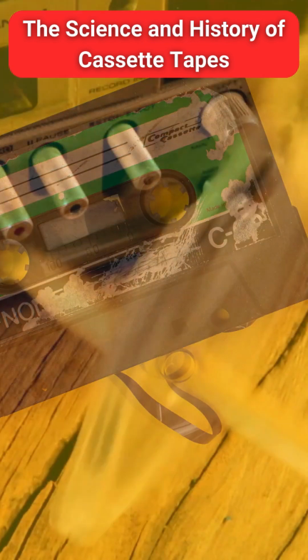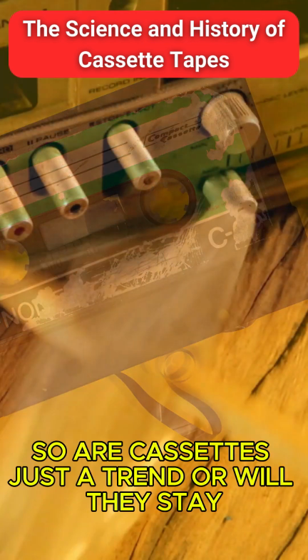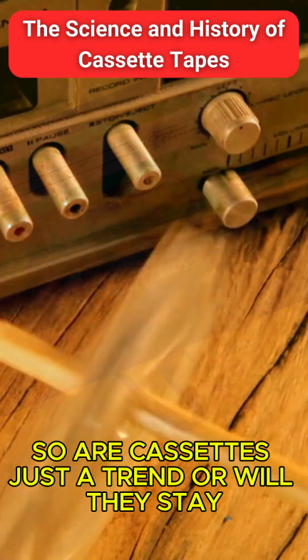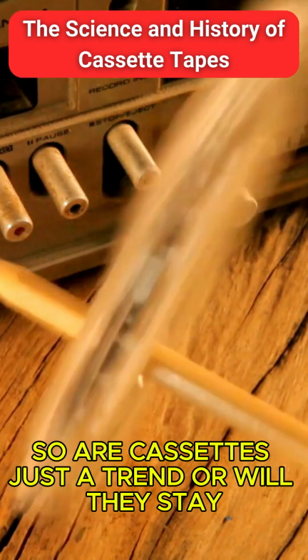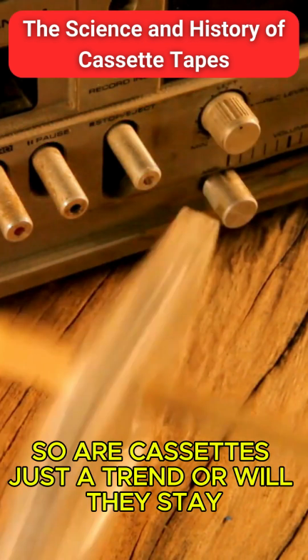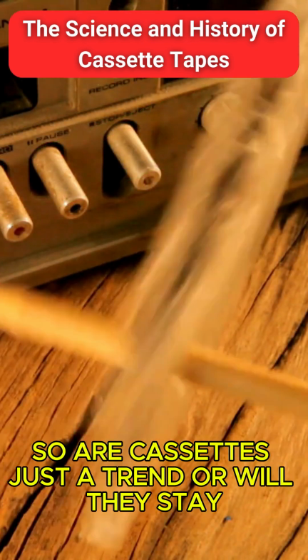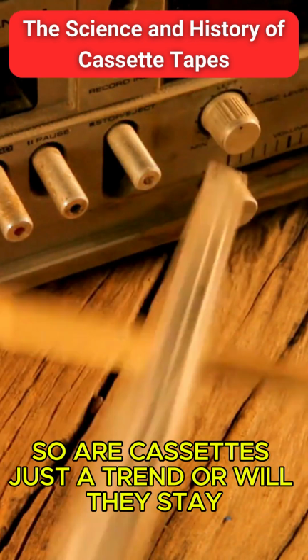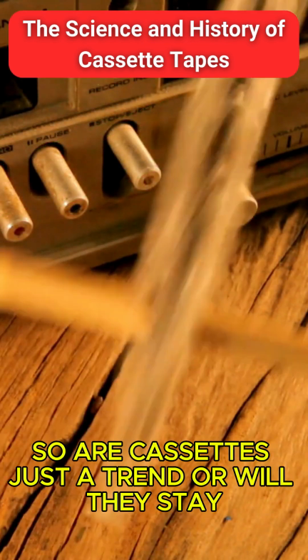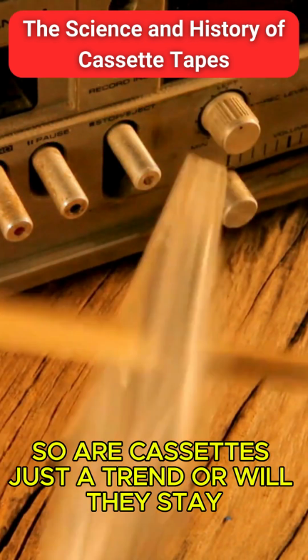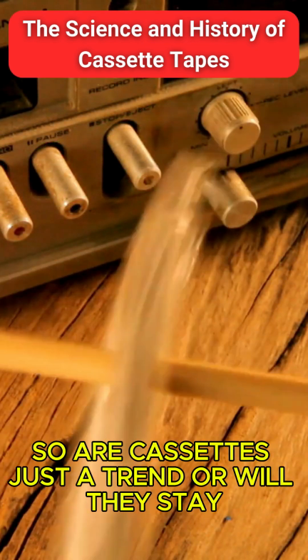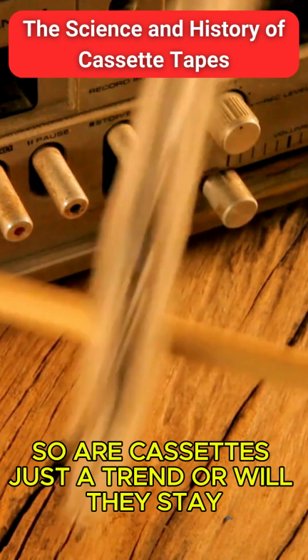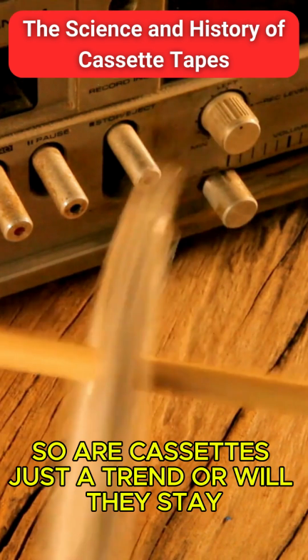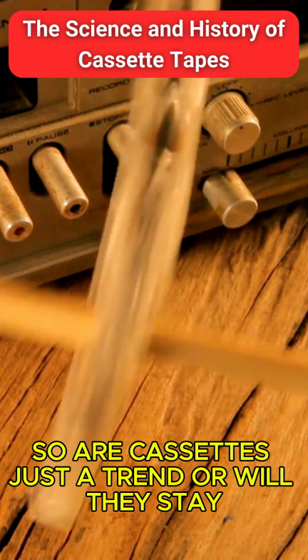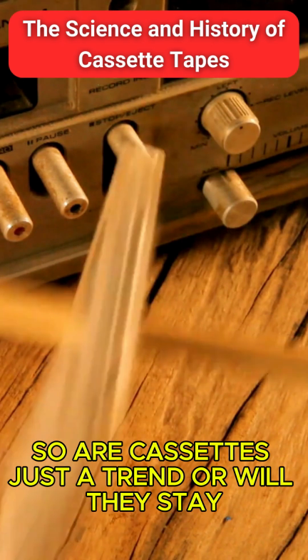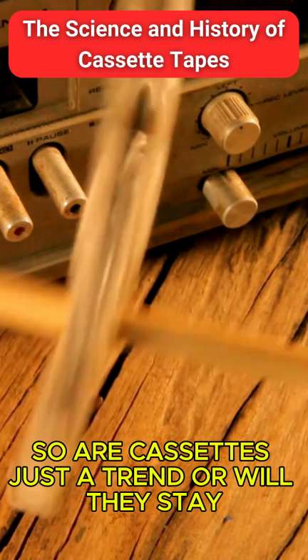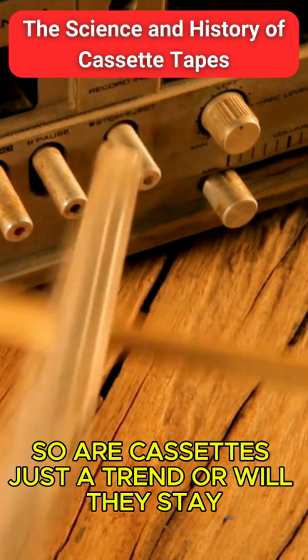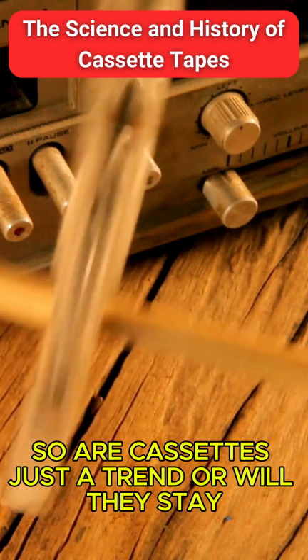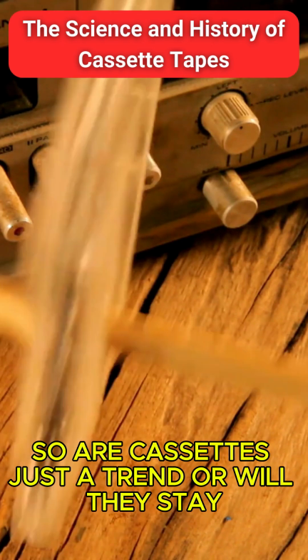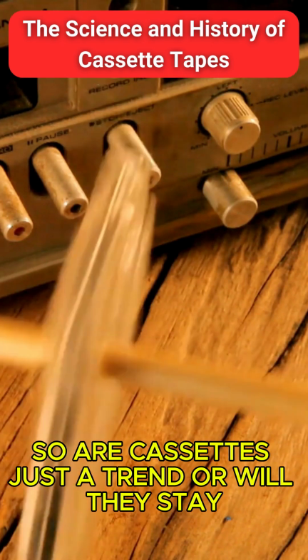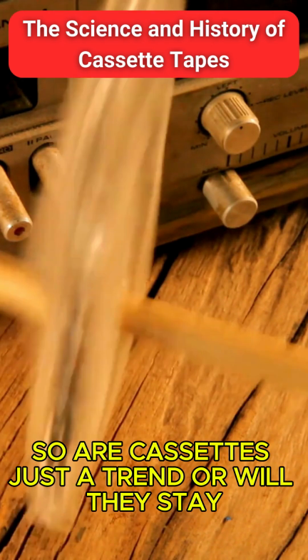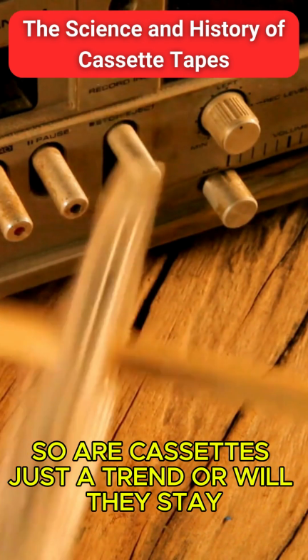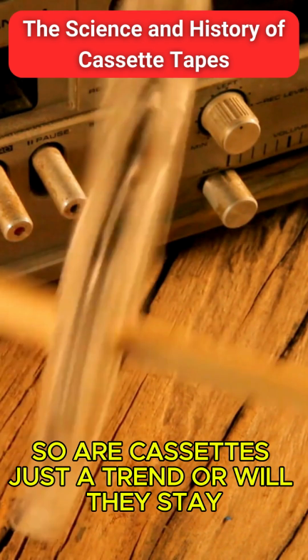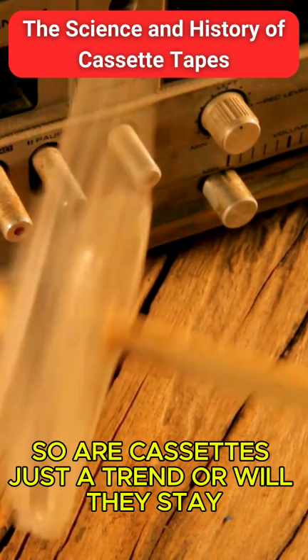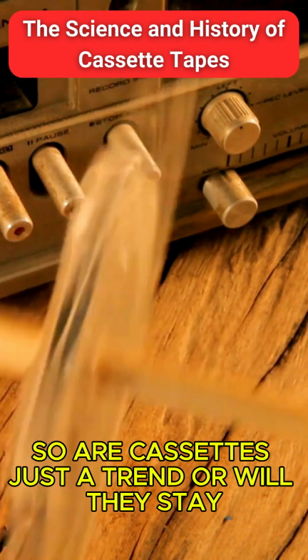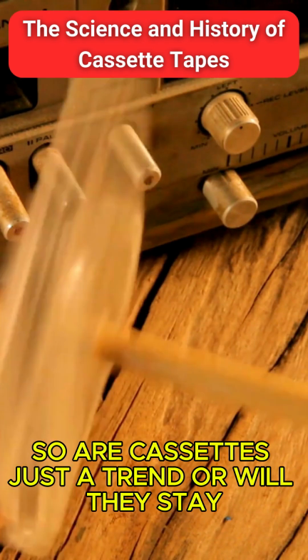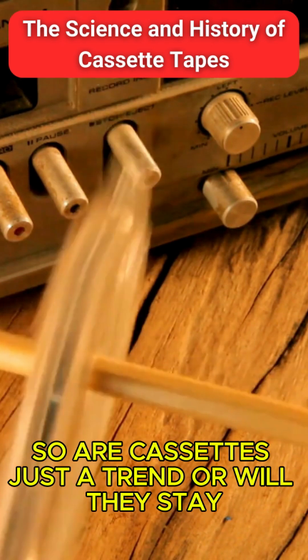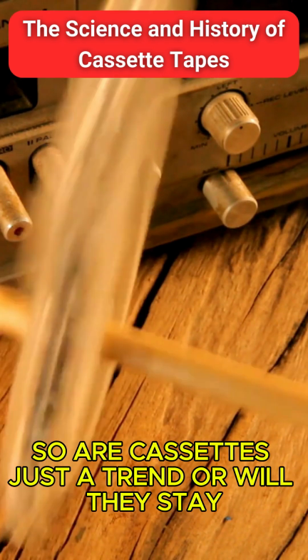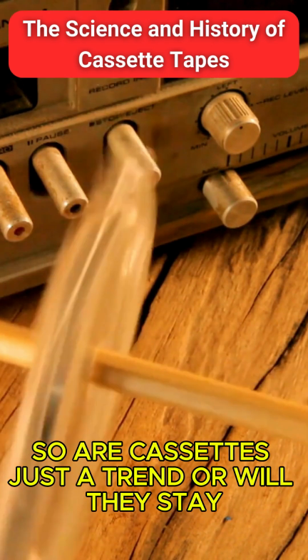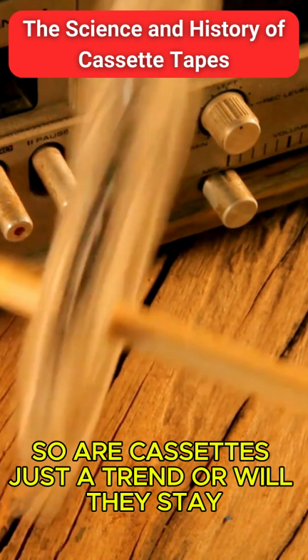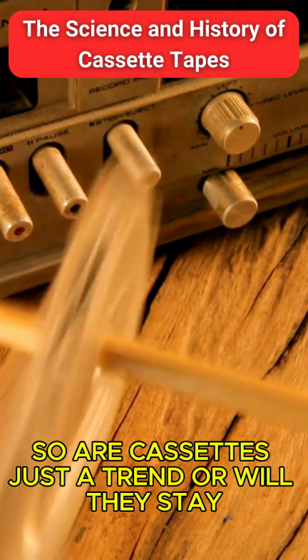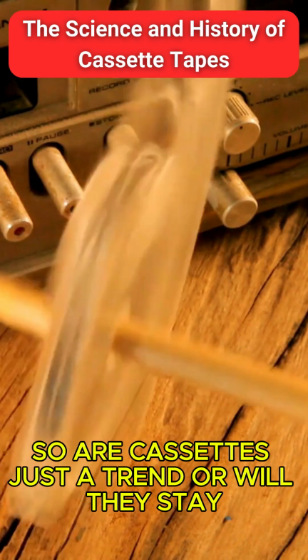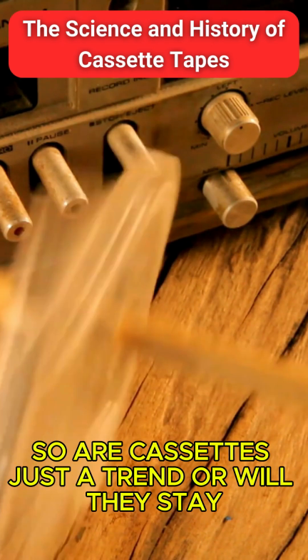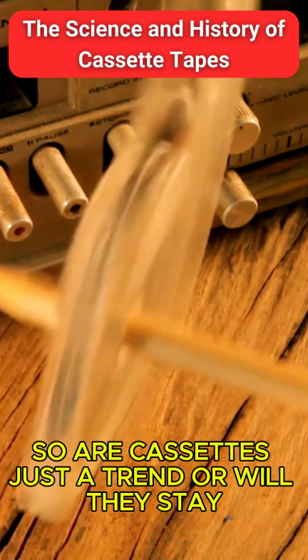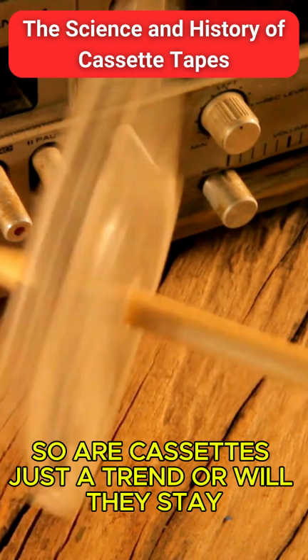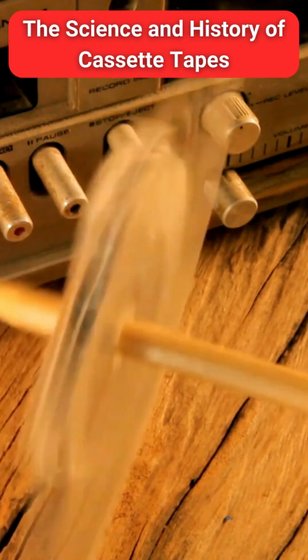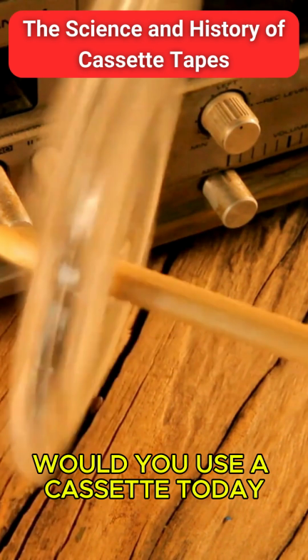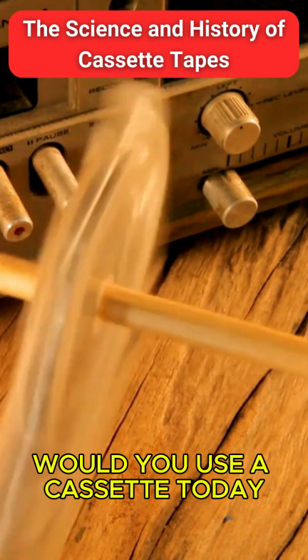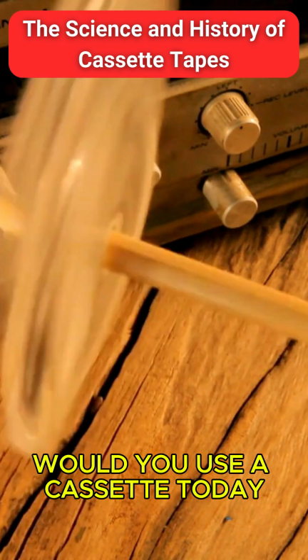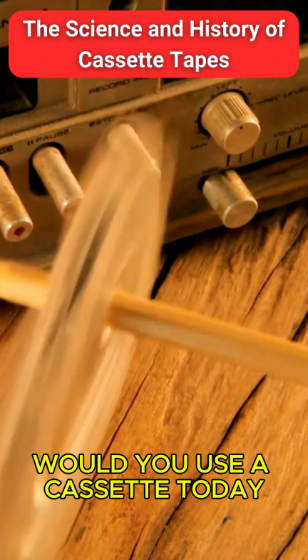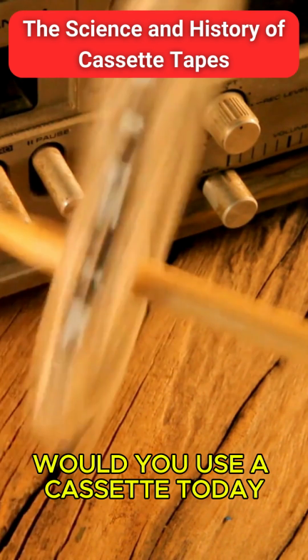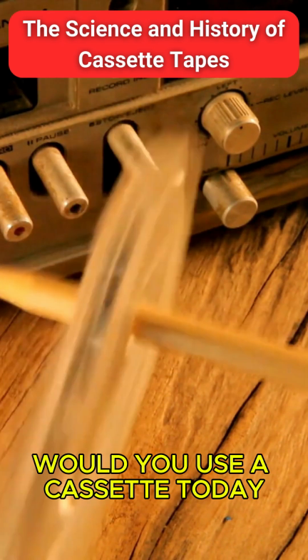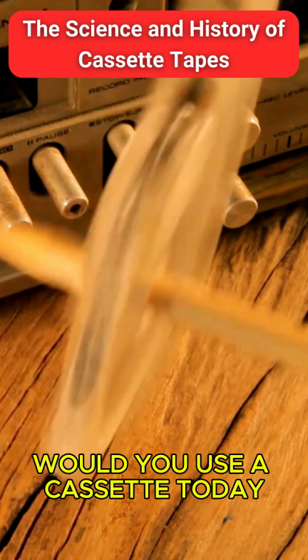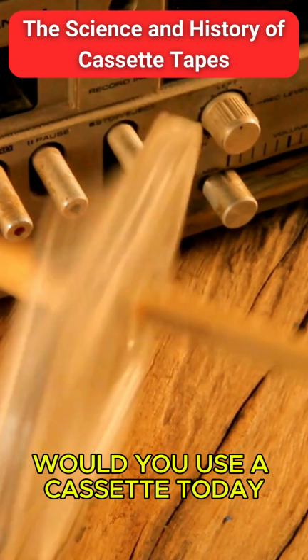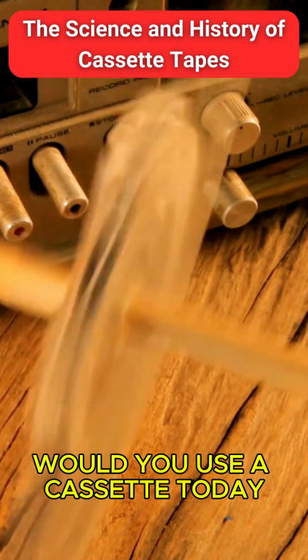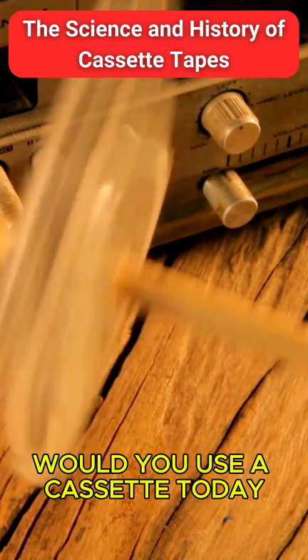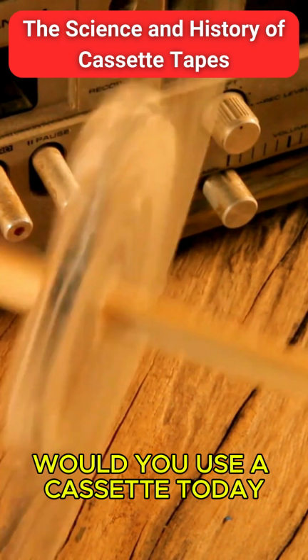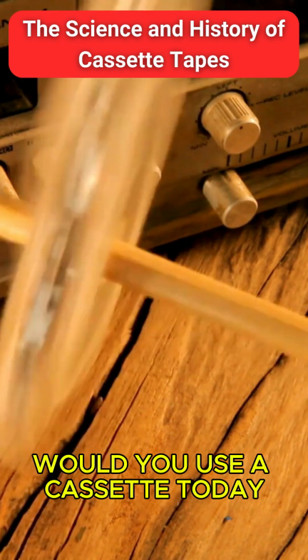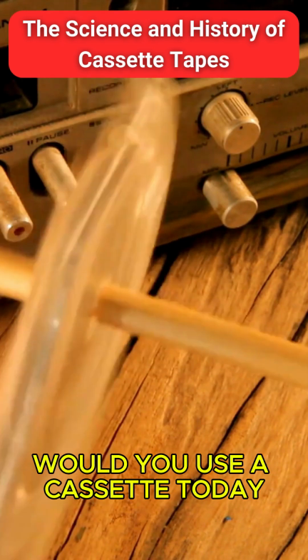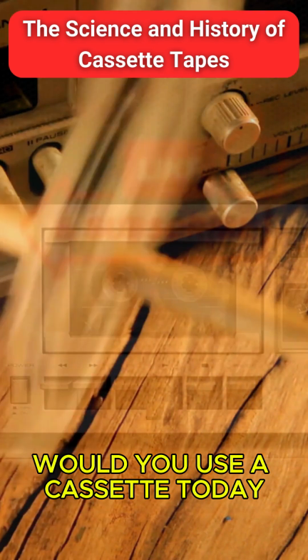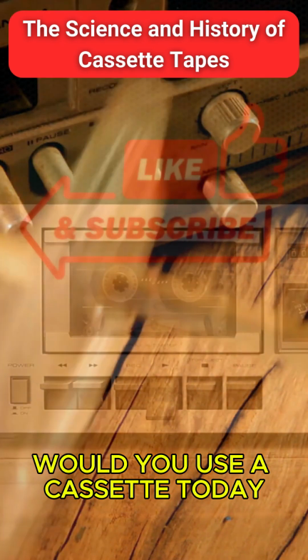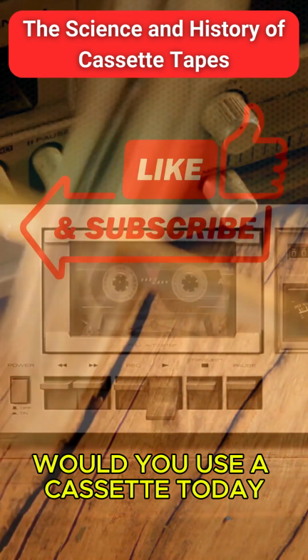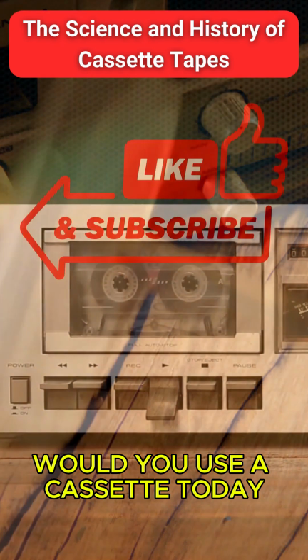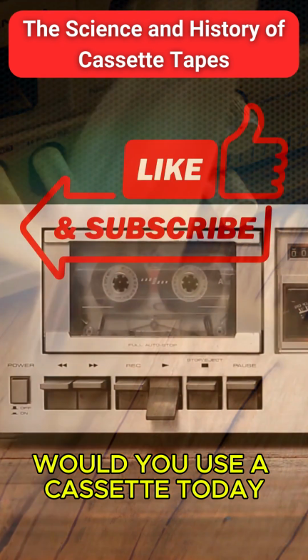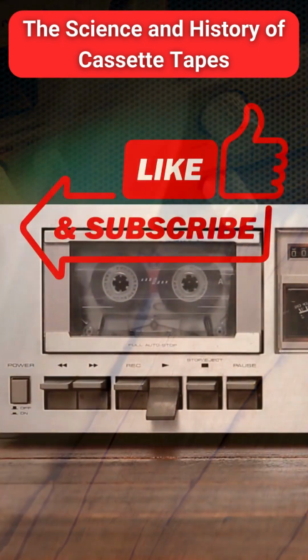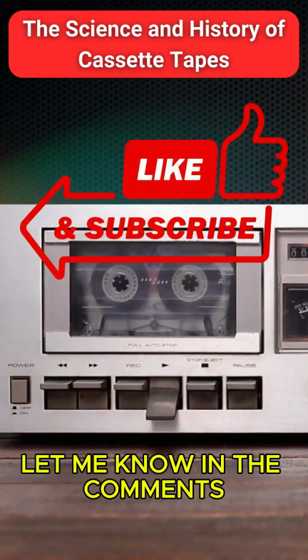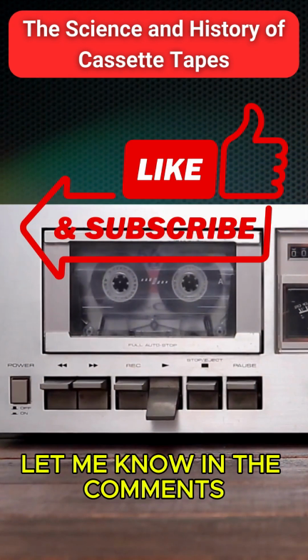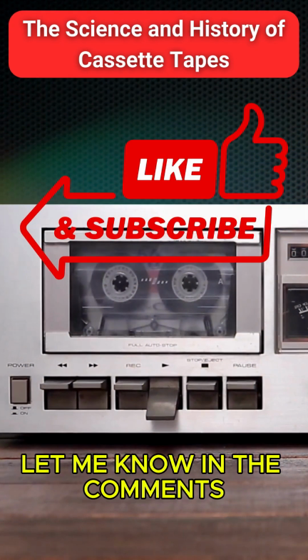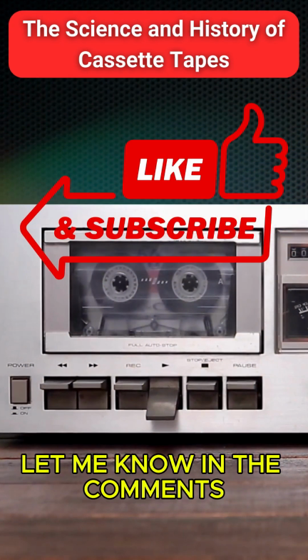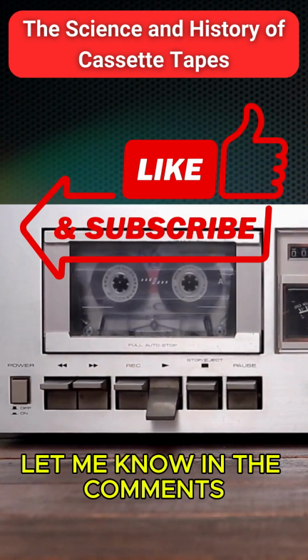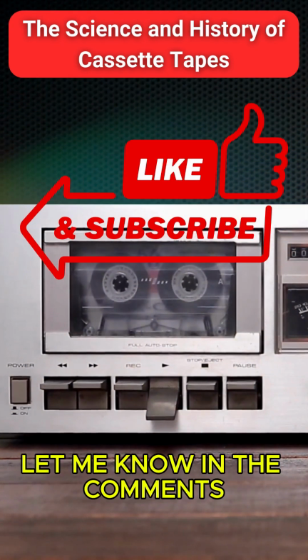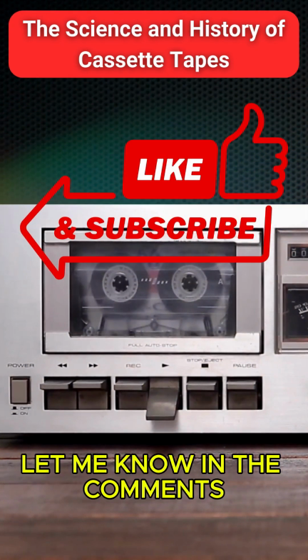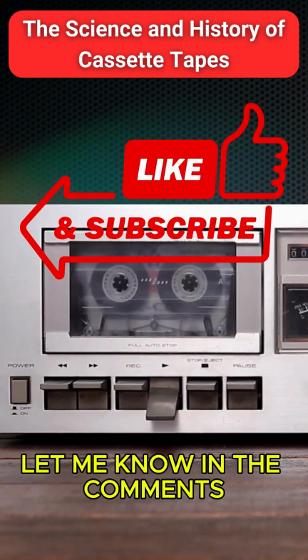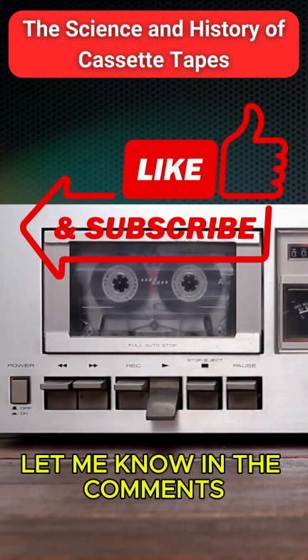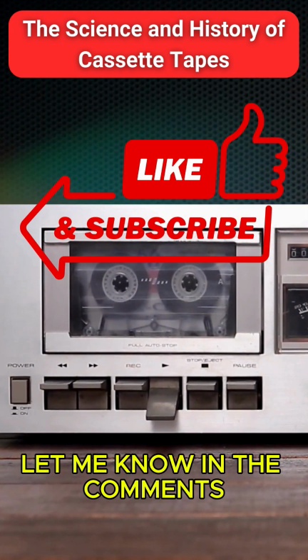So, are cassettes just a trend, or will they stay? Would you use a cassette today? Let me know in the comments.